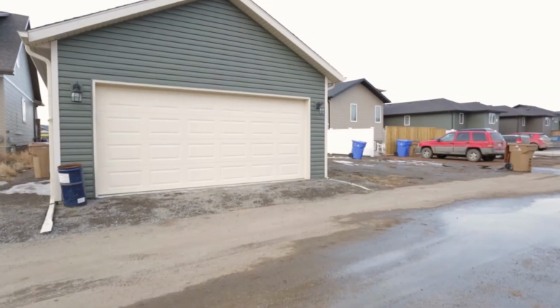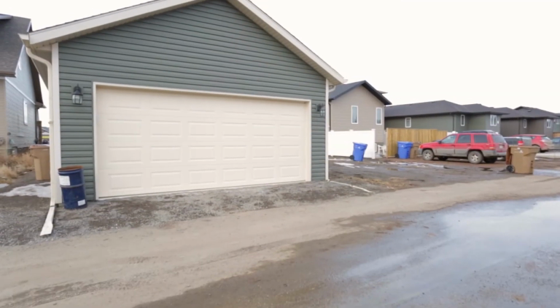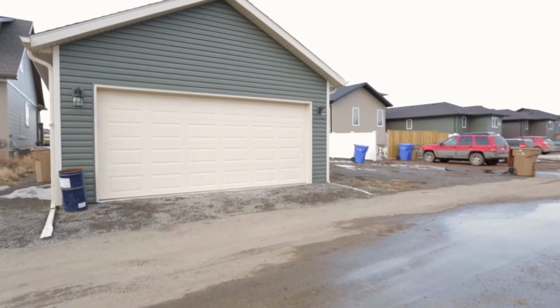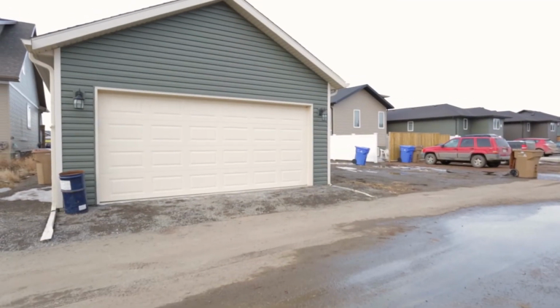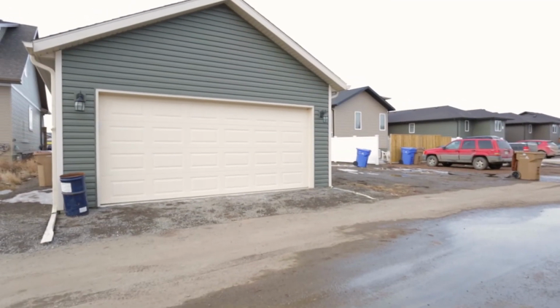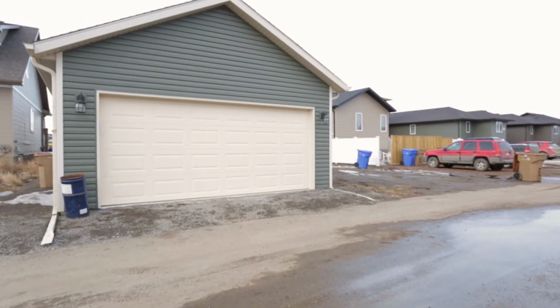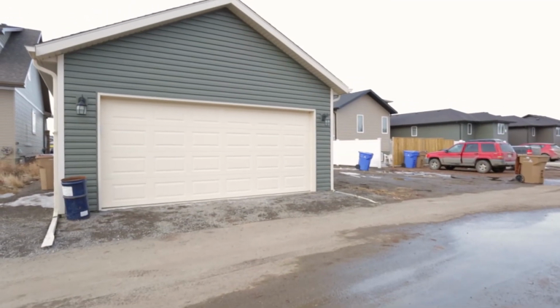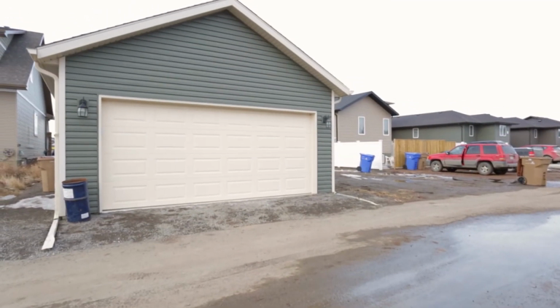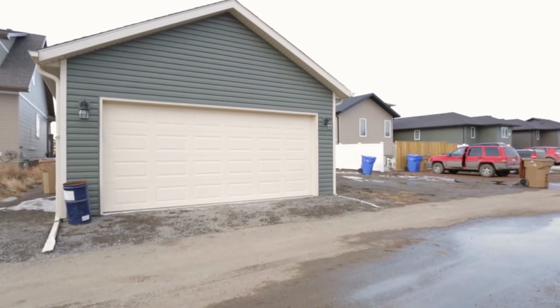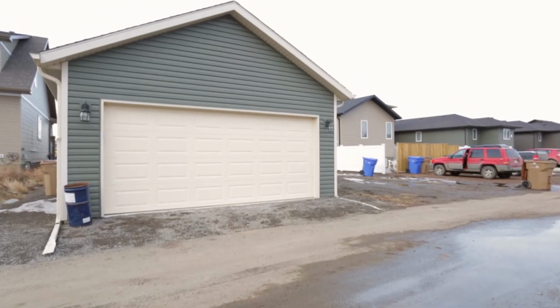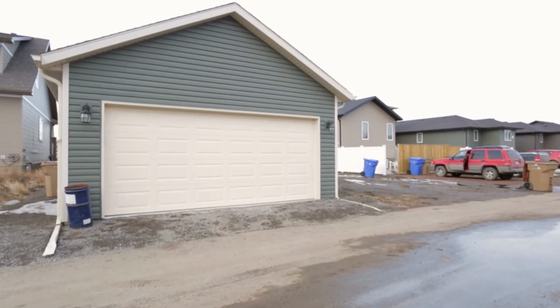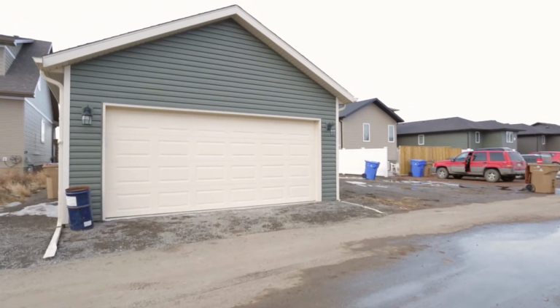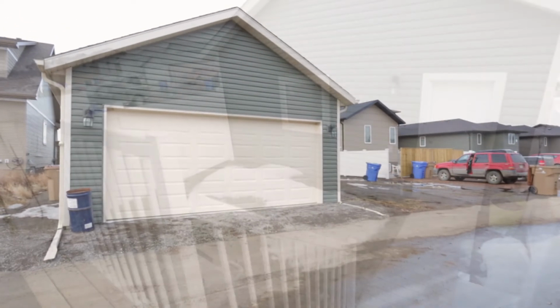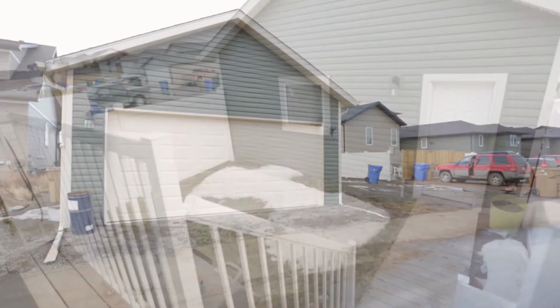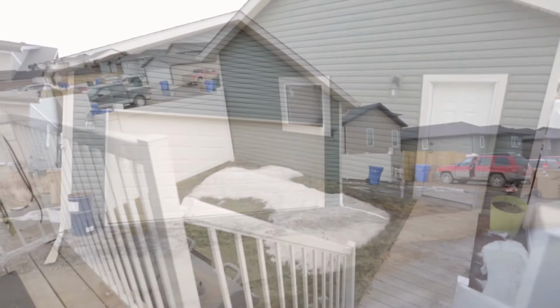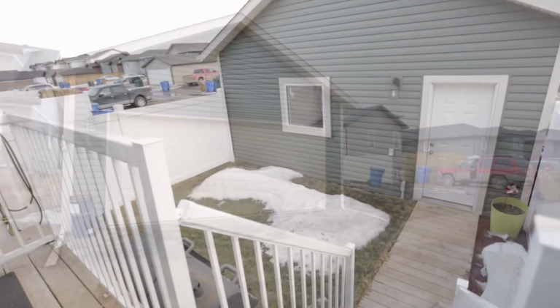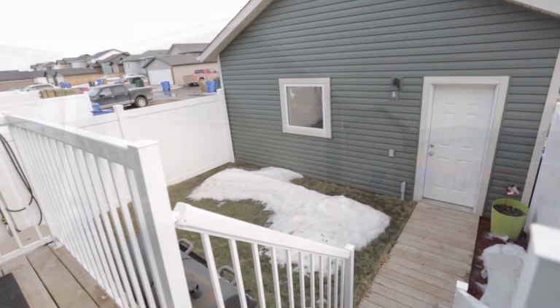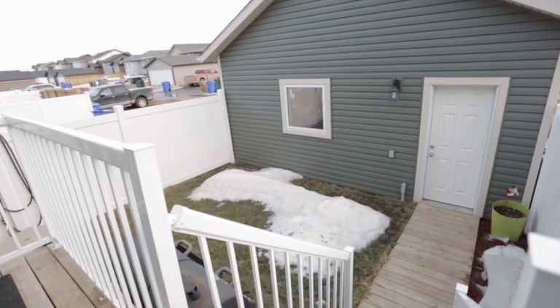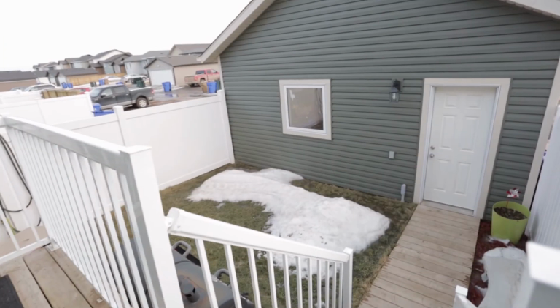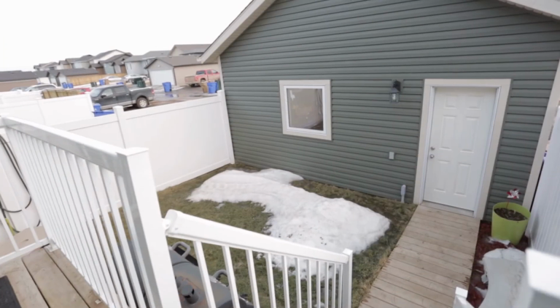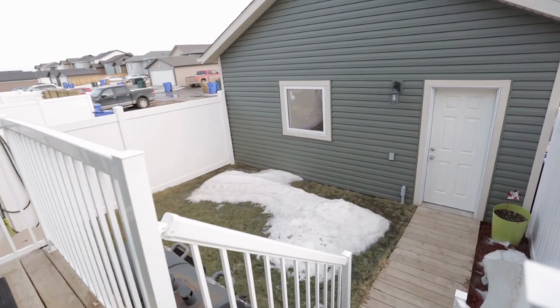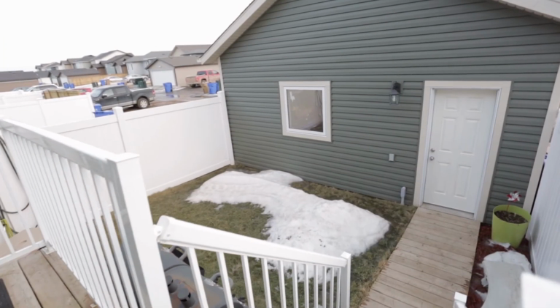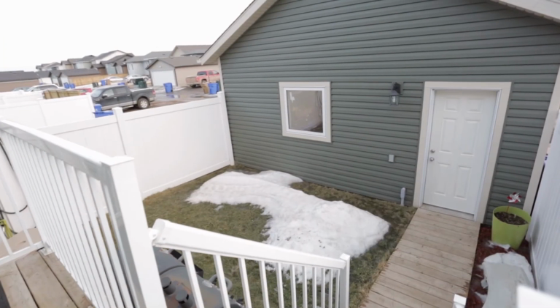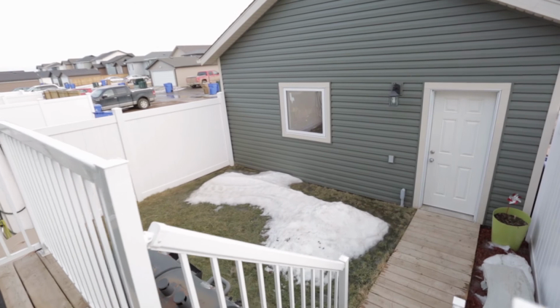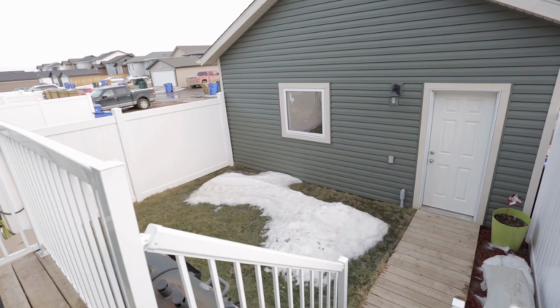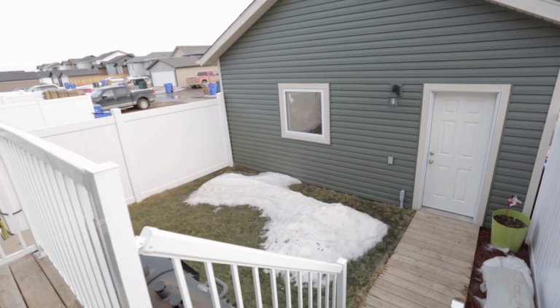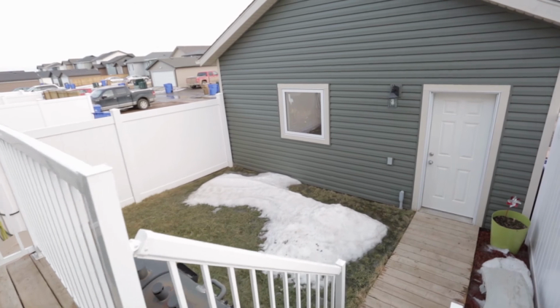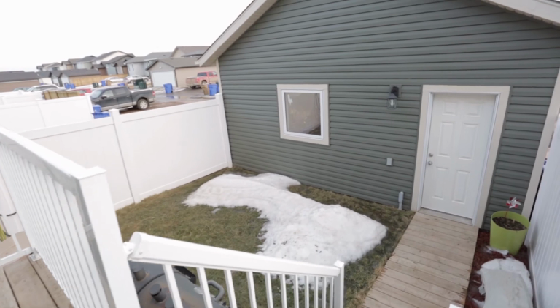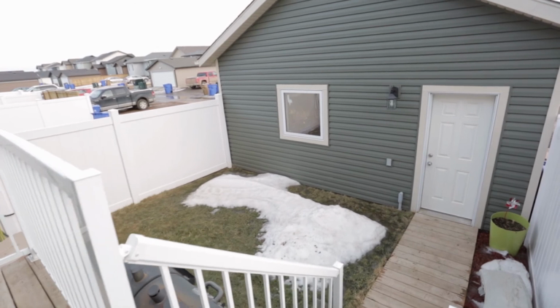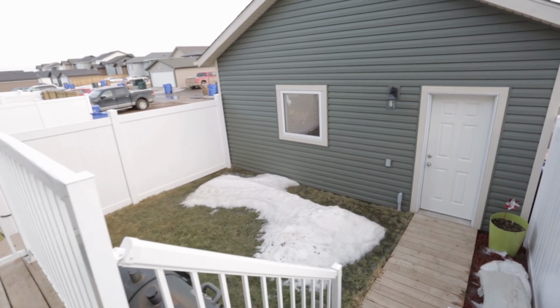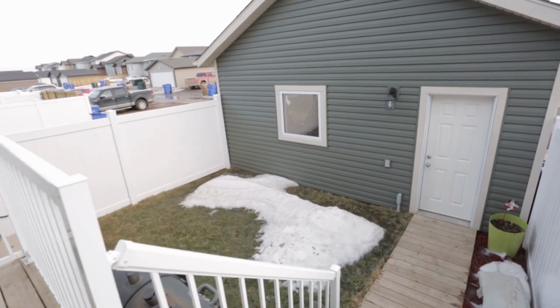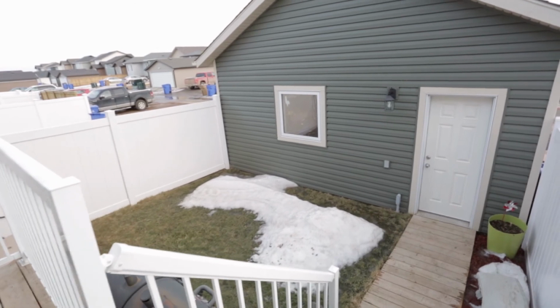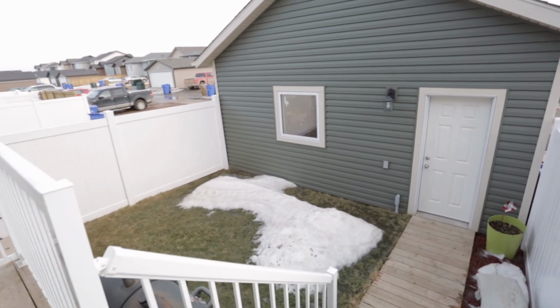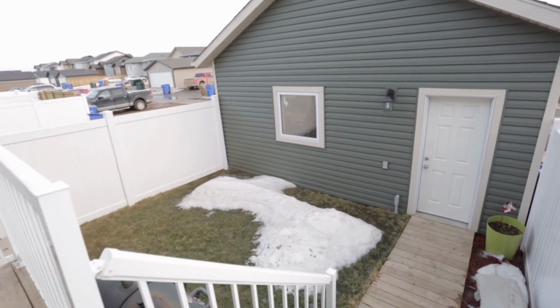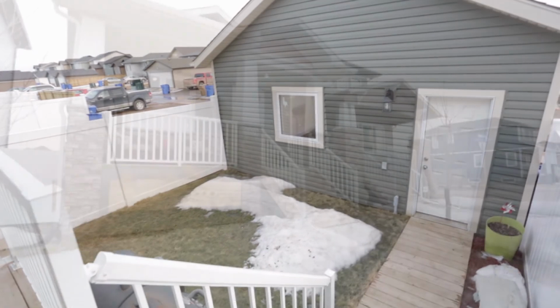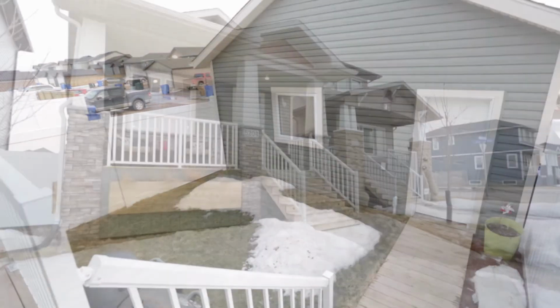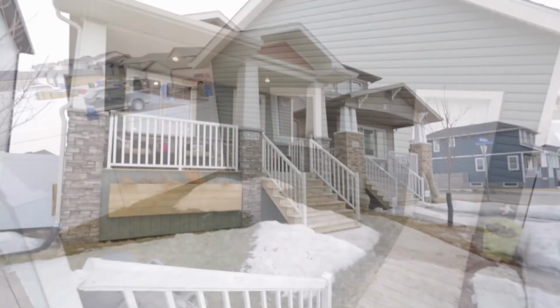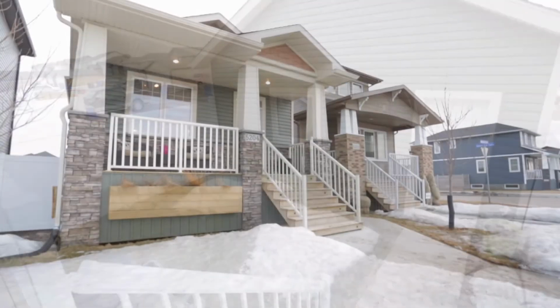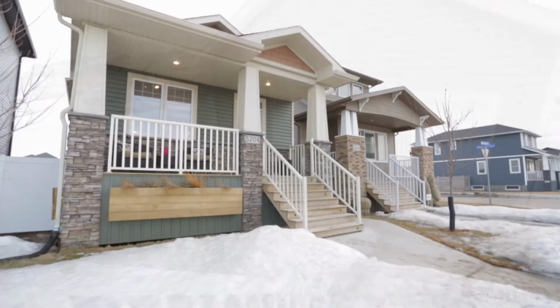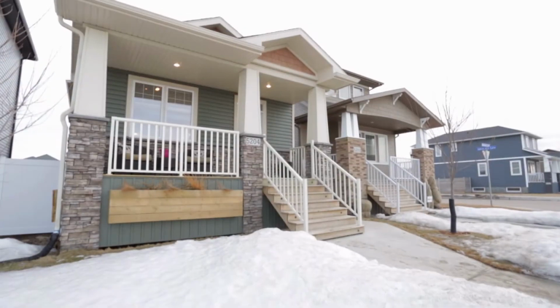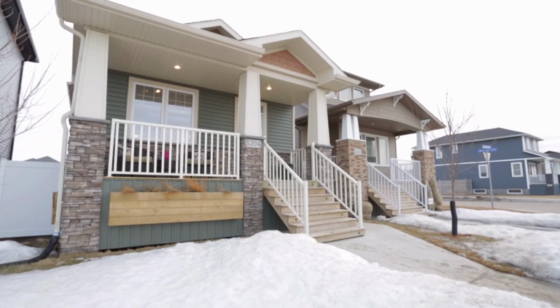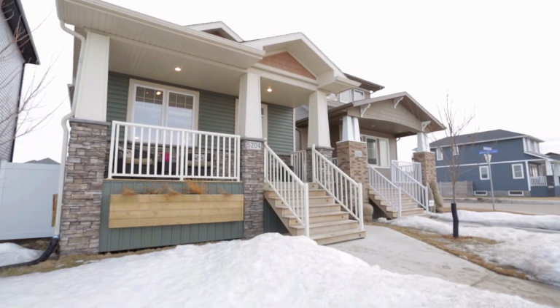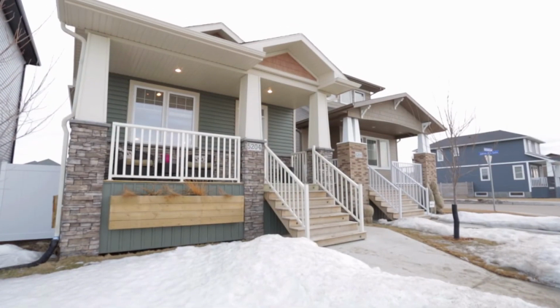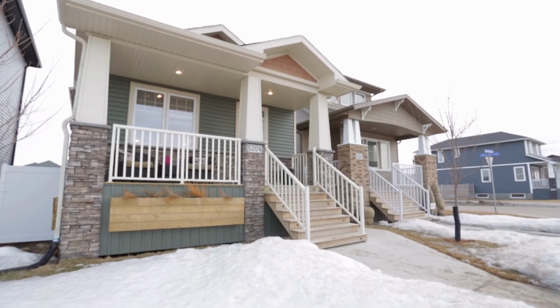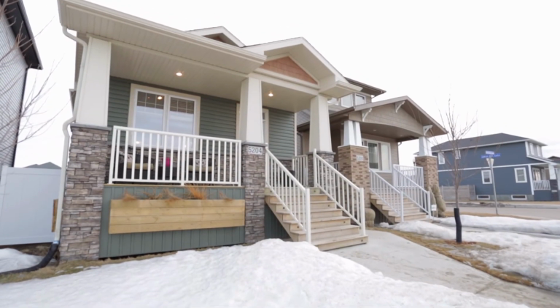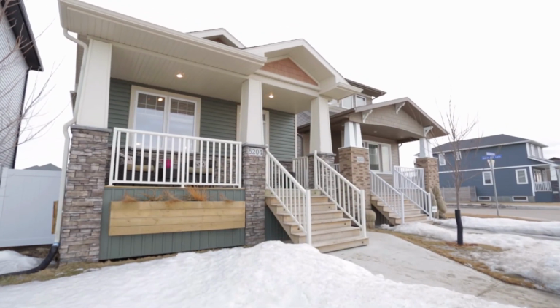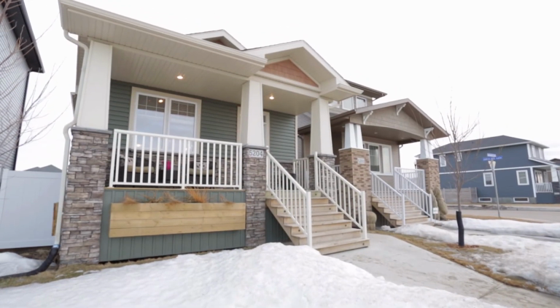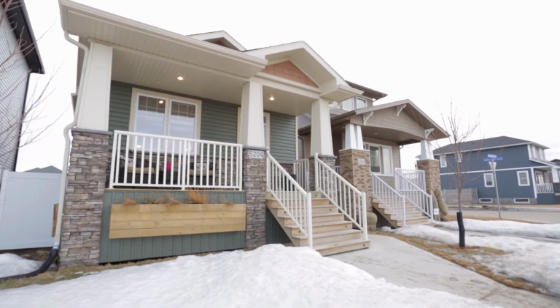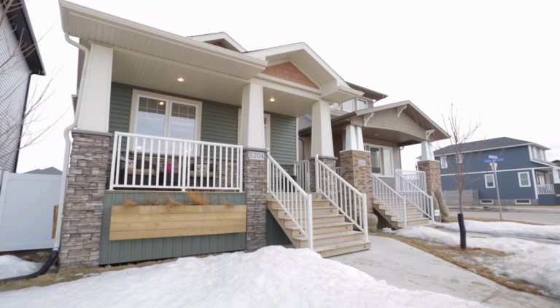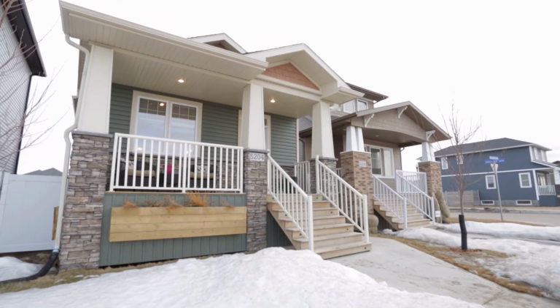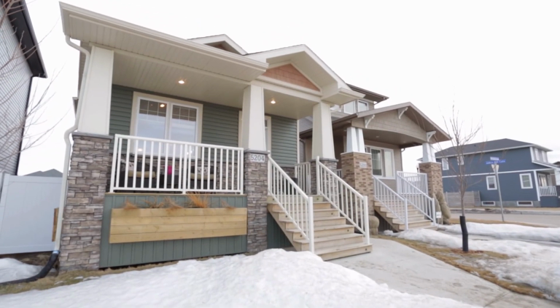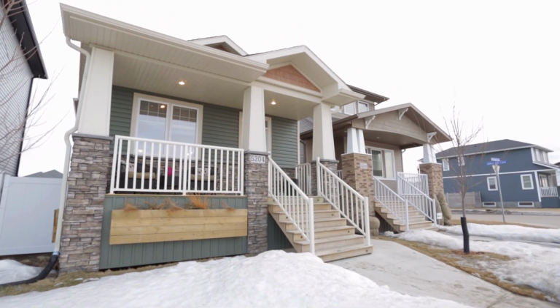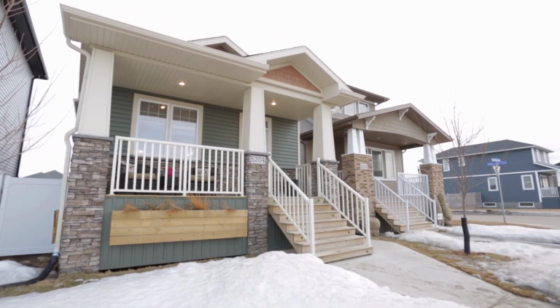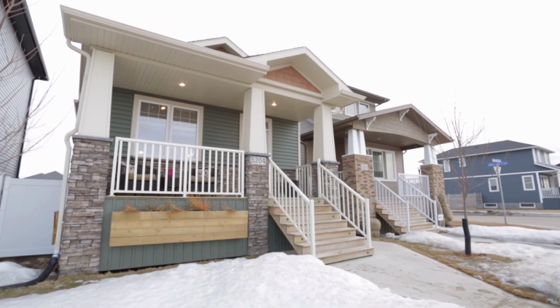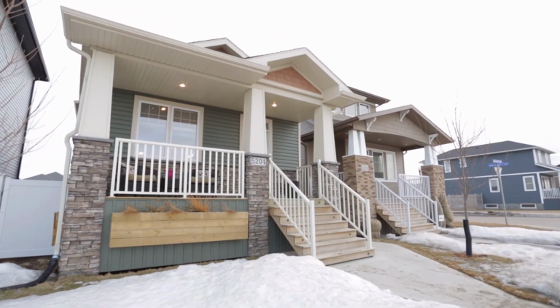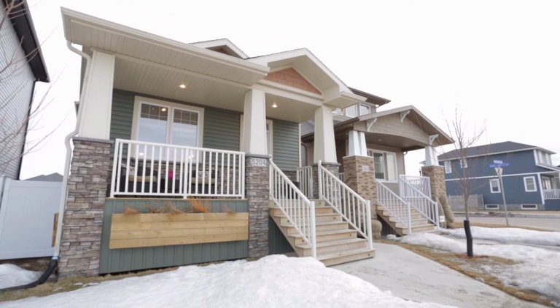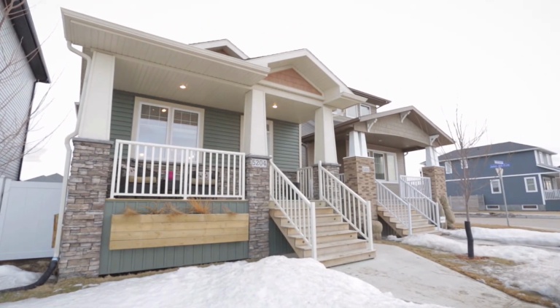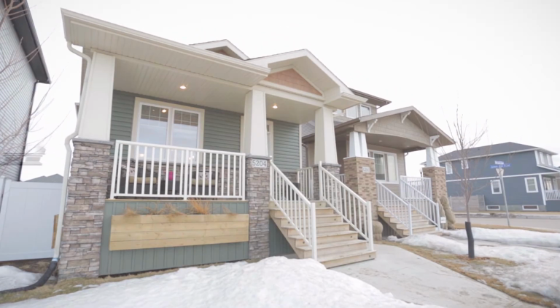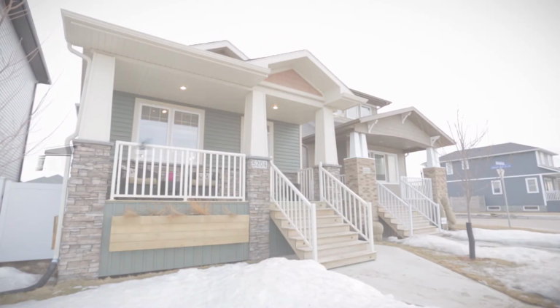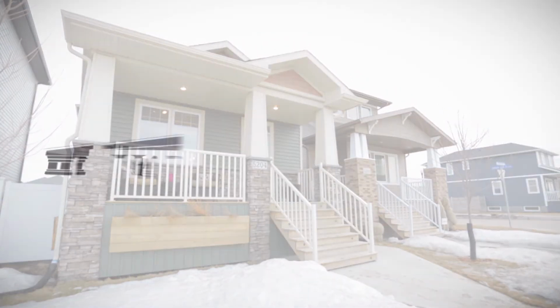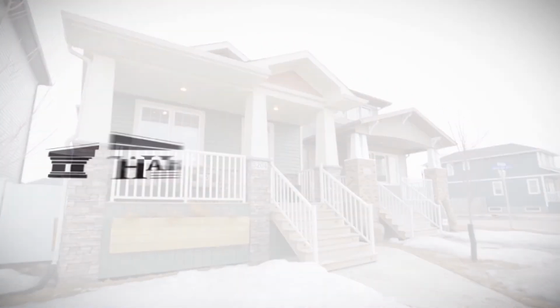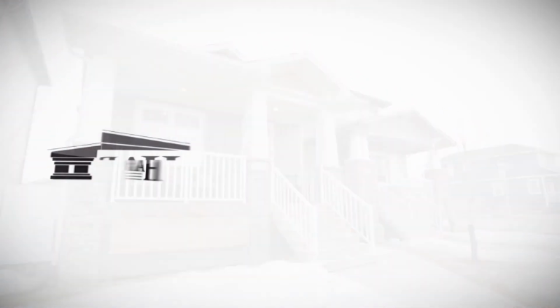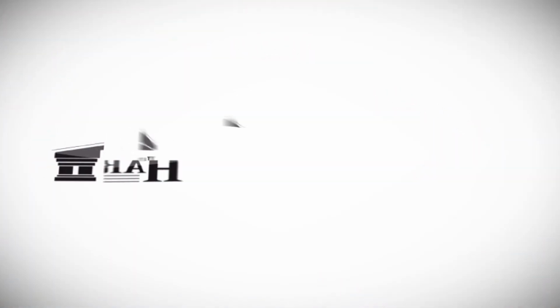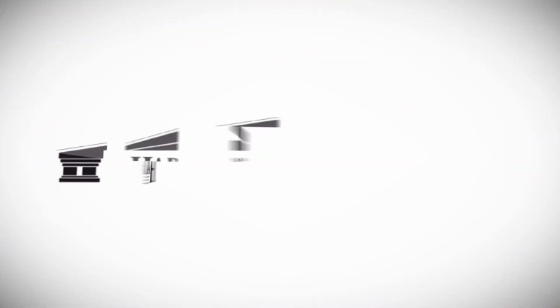A 20 by 22 garage is also featured. Book your private showing of this great home today!